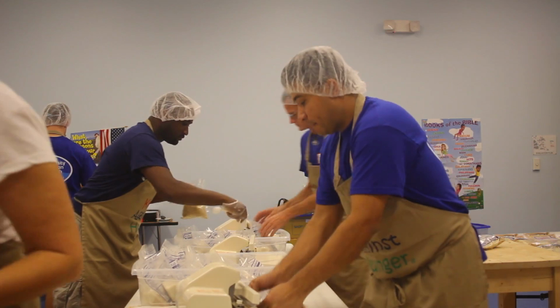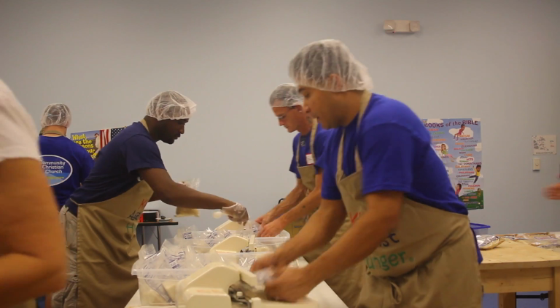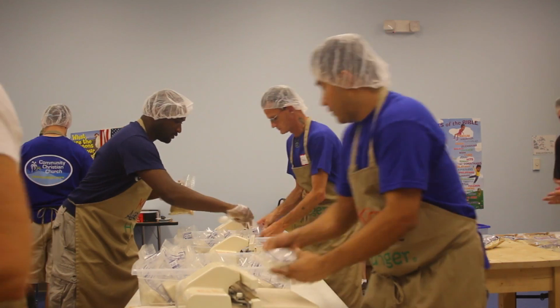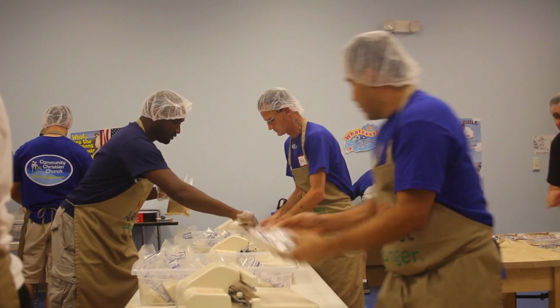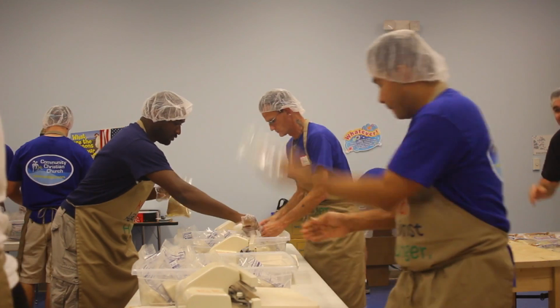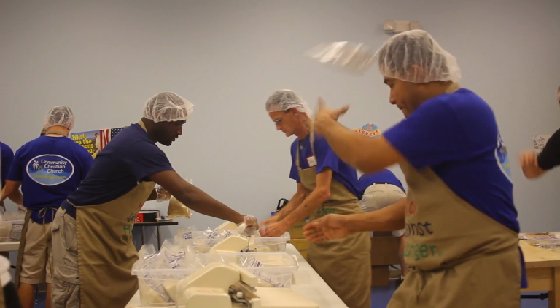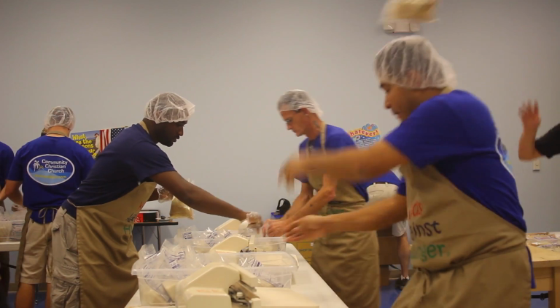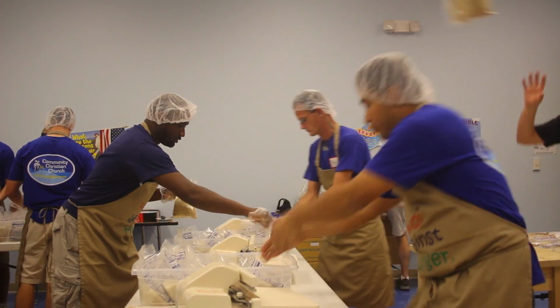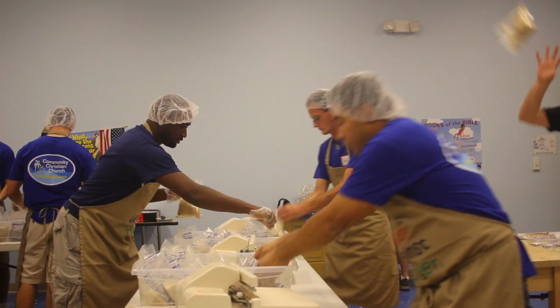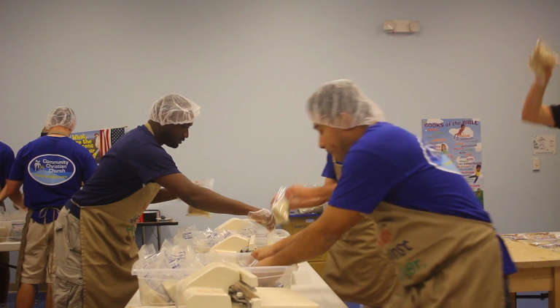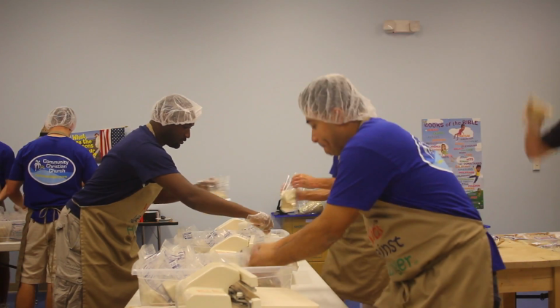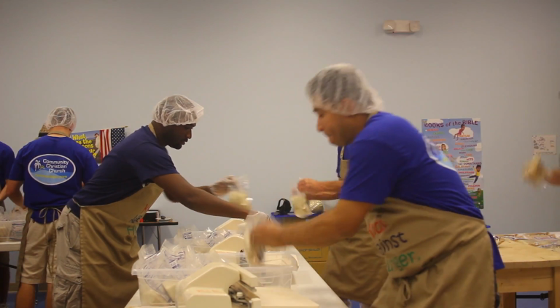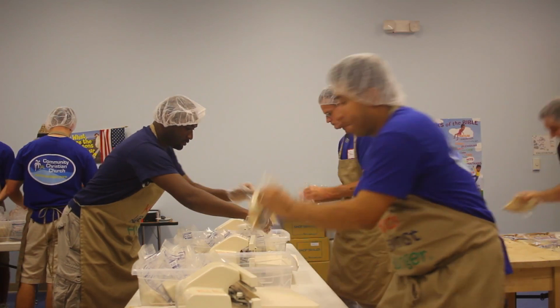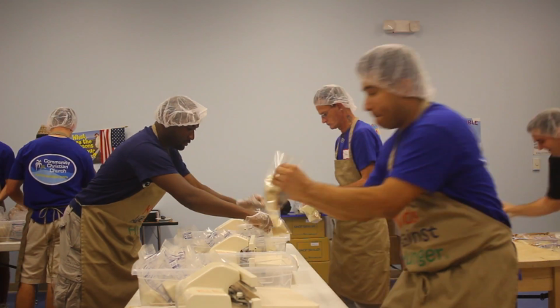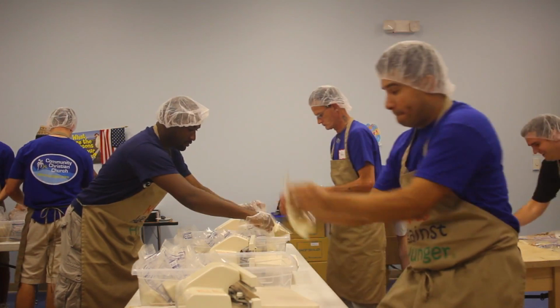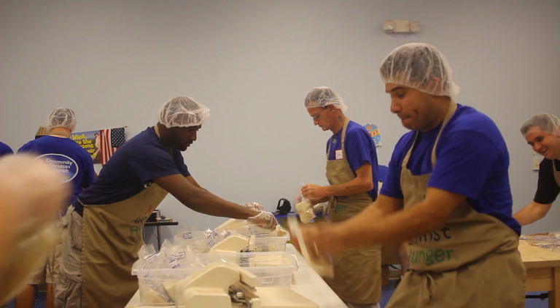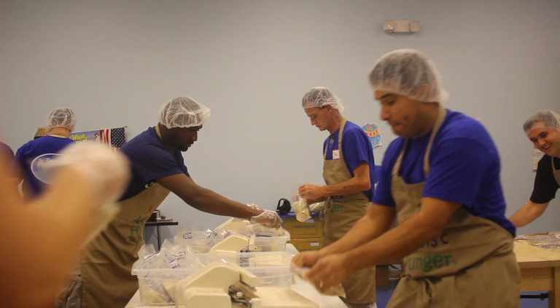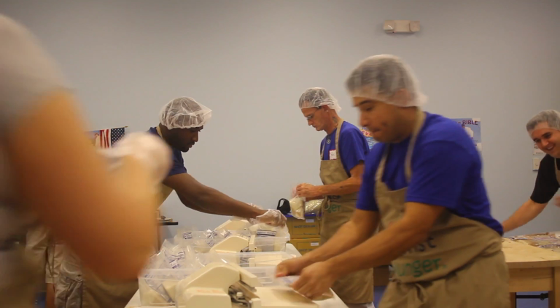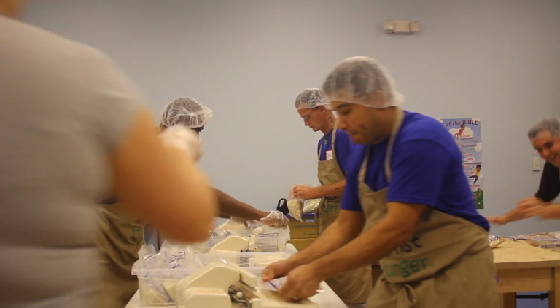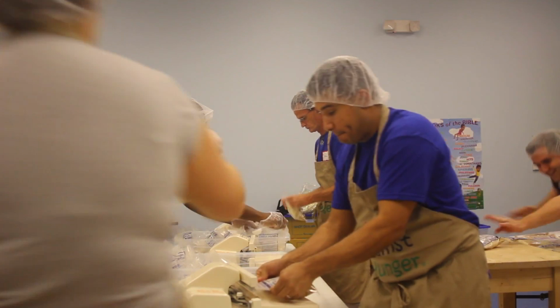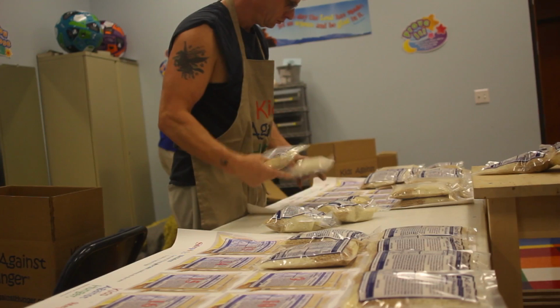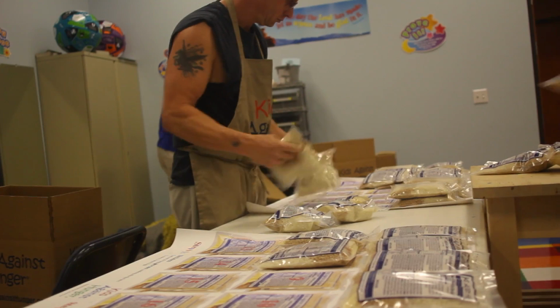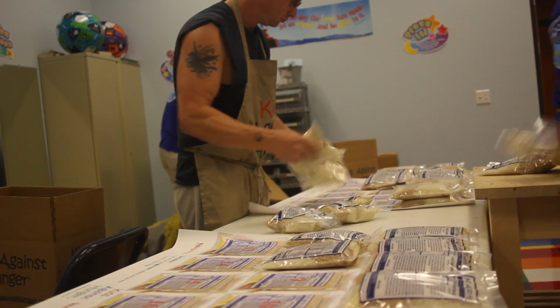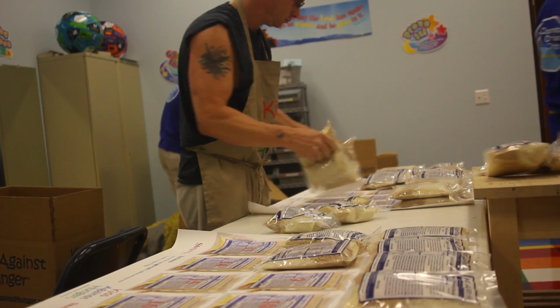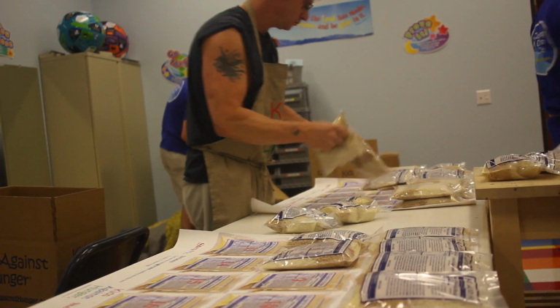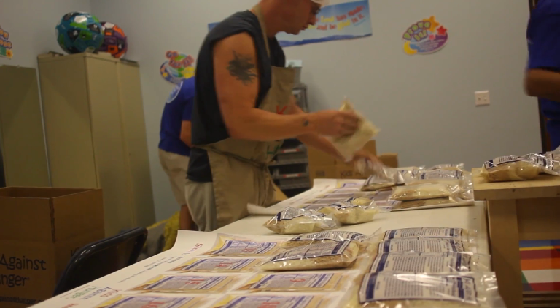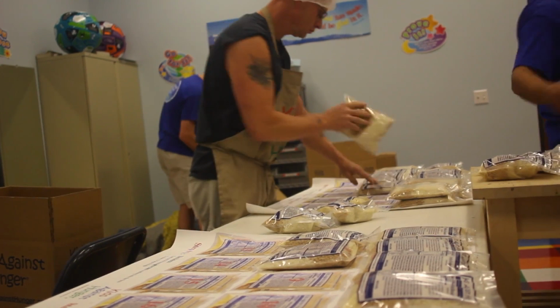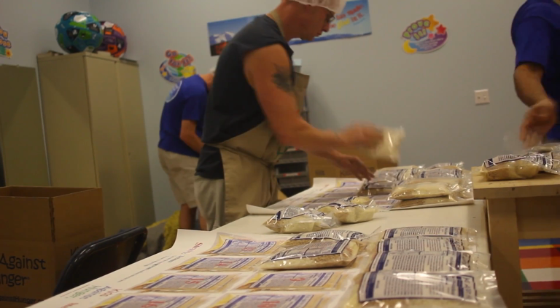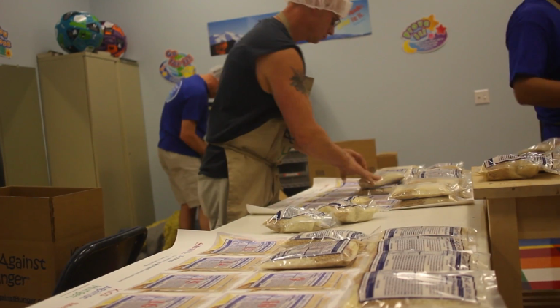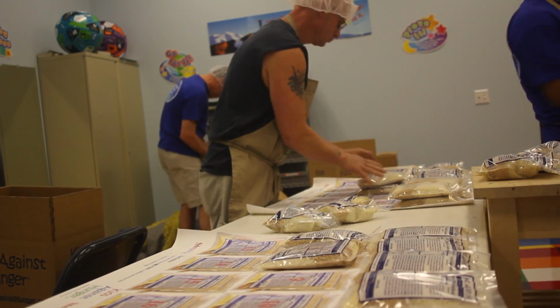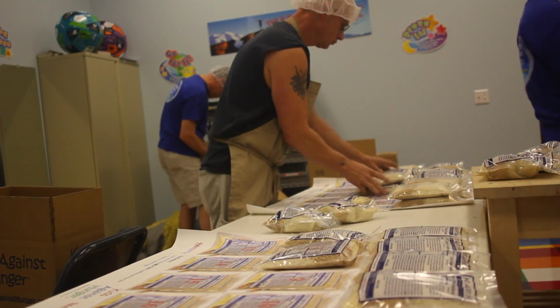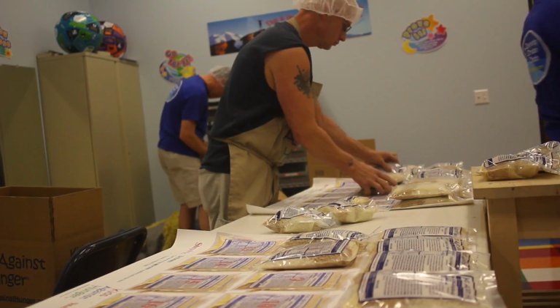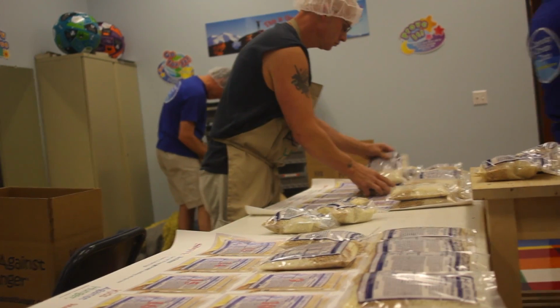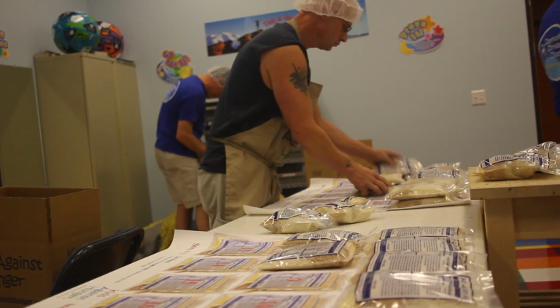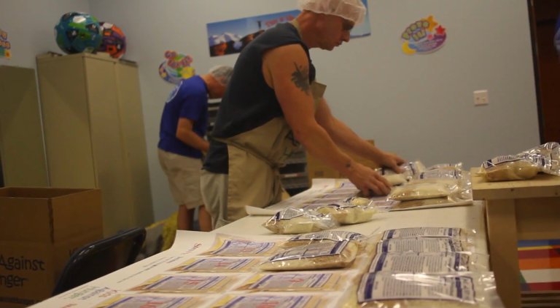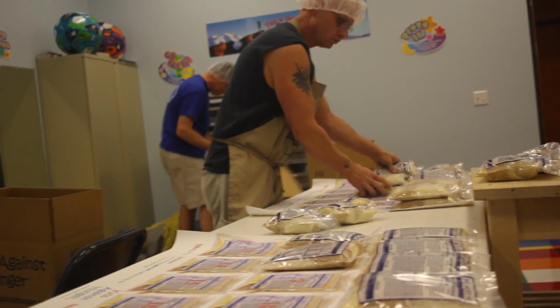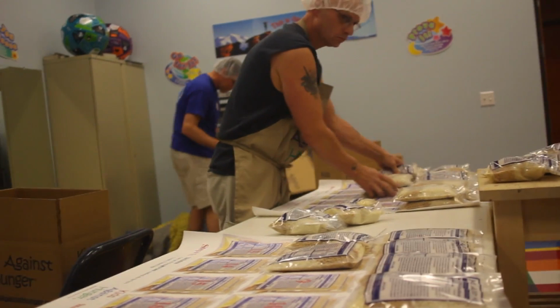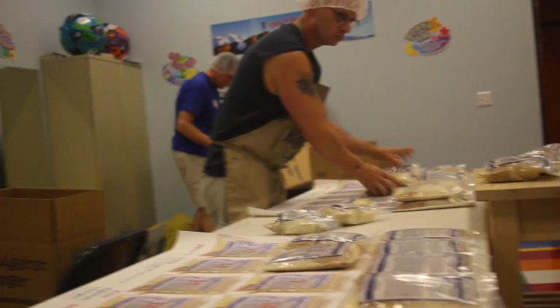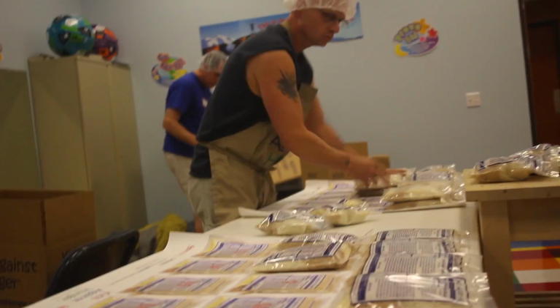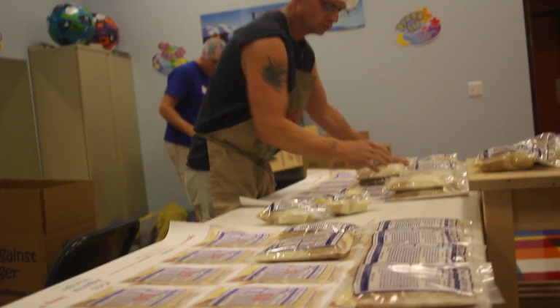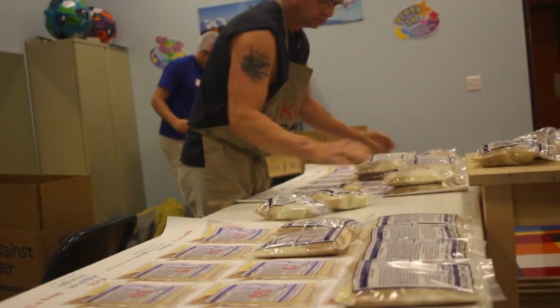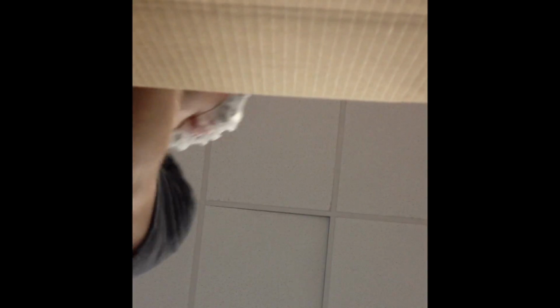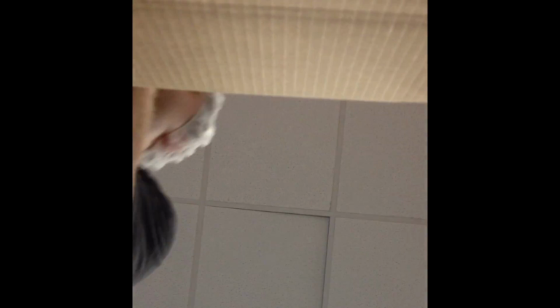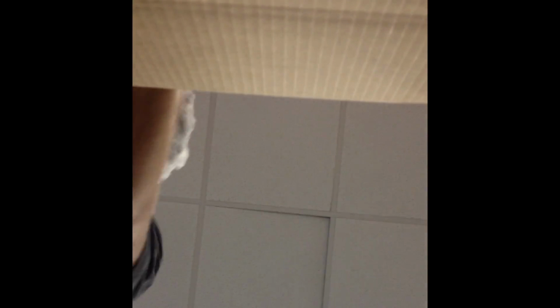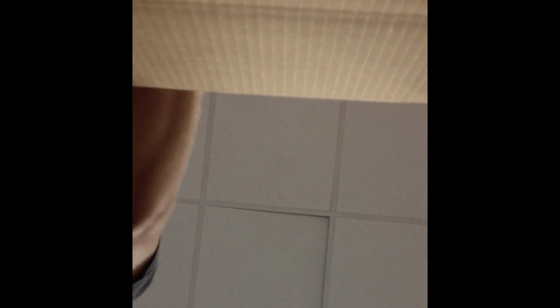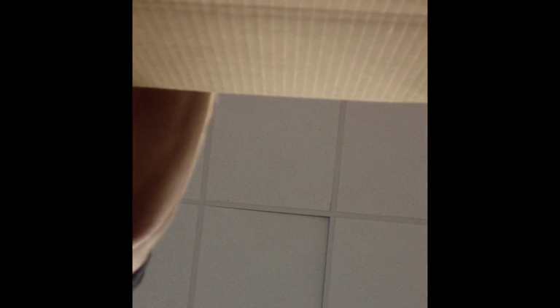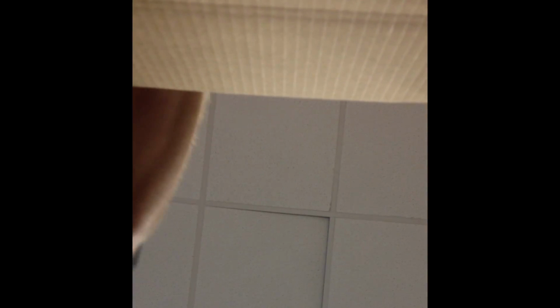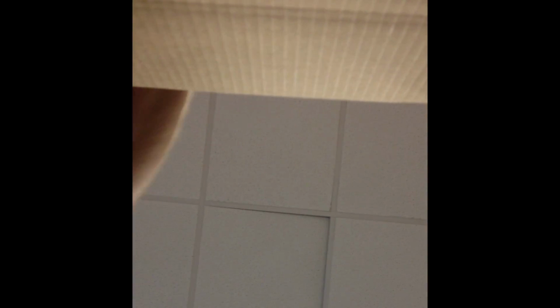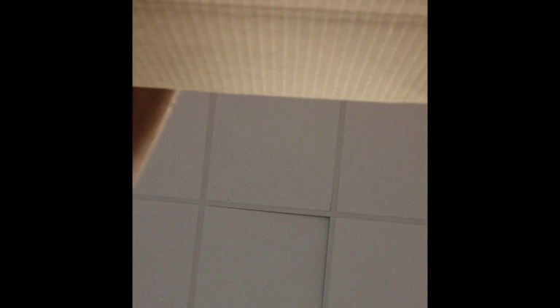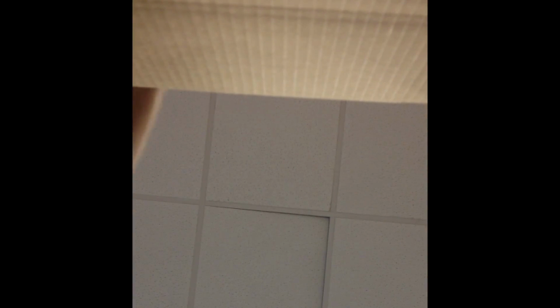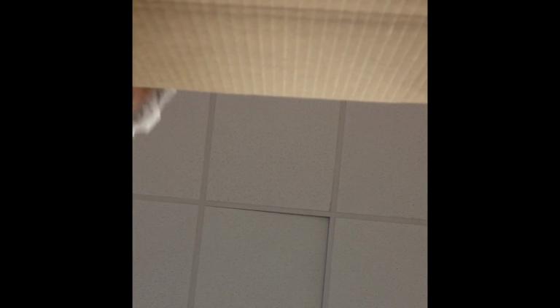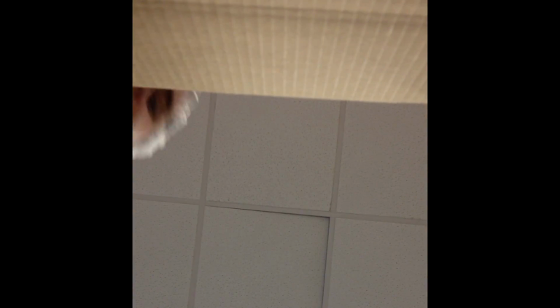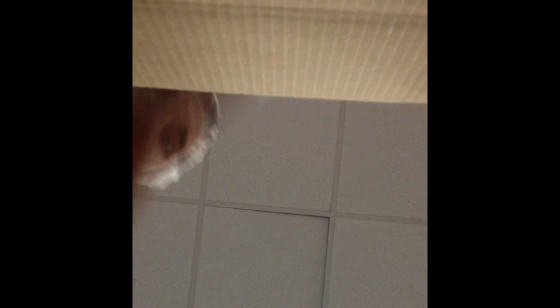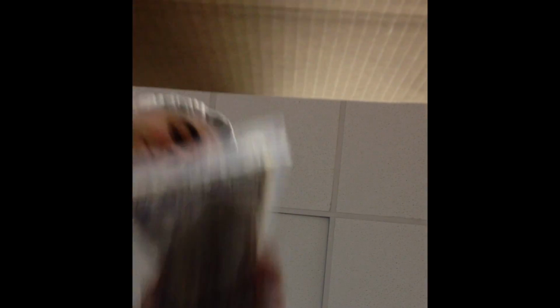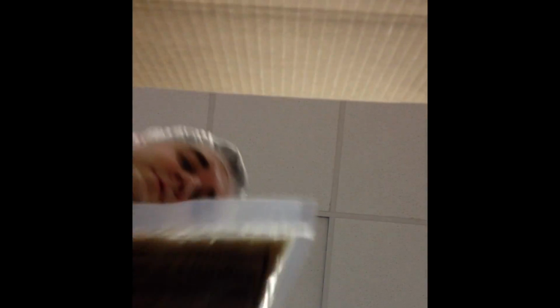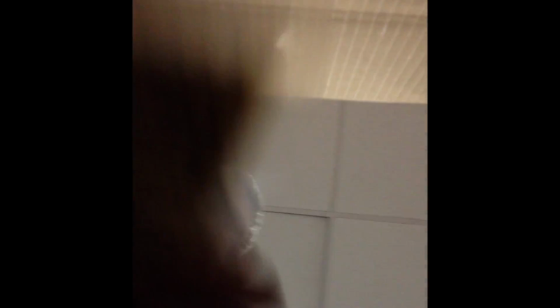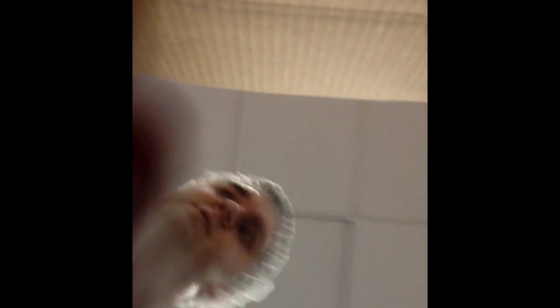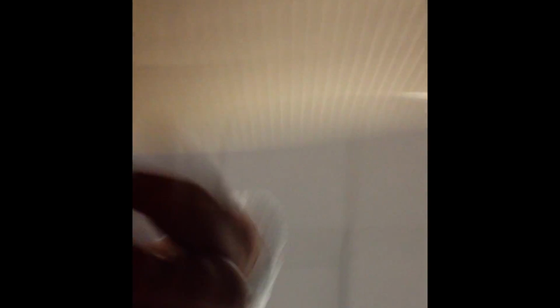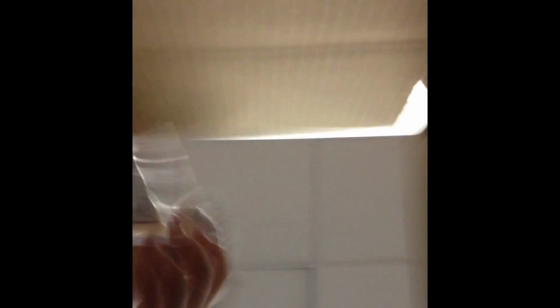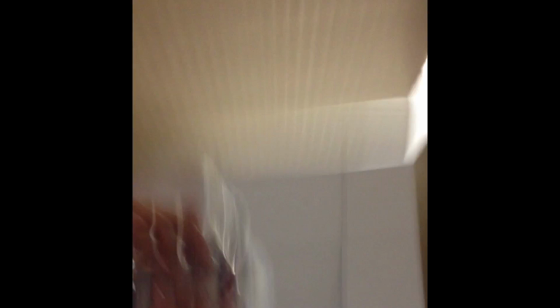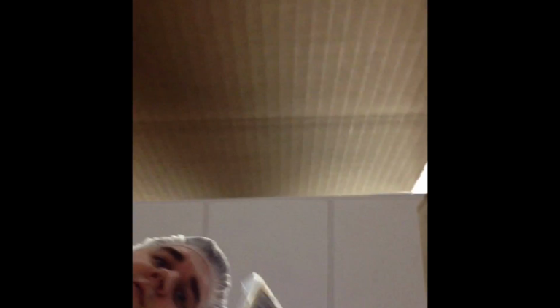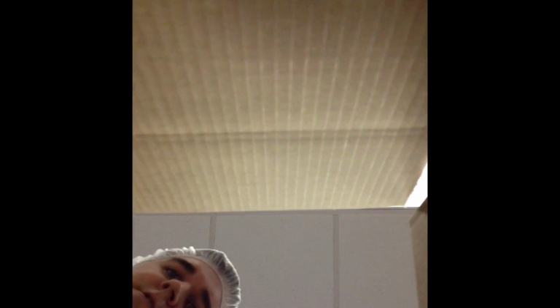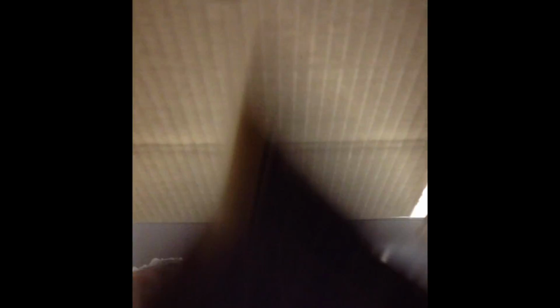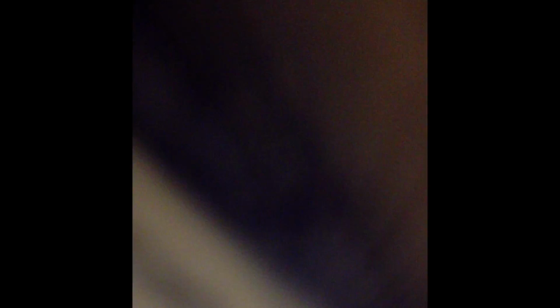From there it goes to a little packing station. From the packing station into a box, the box gets sealed. Then the box starts on a pallet.